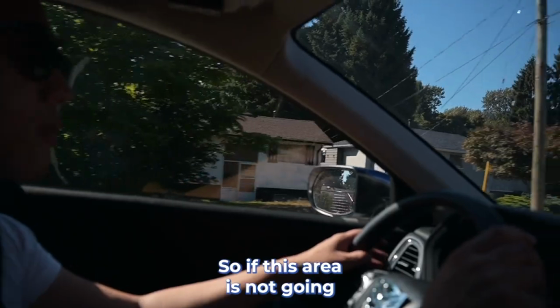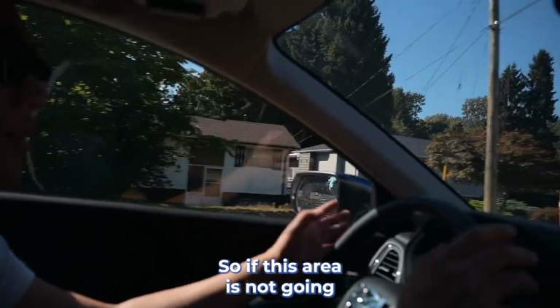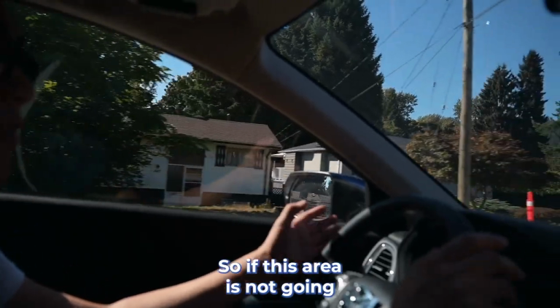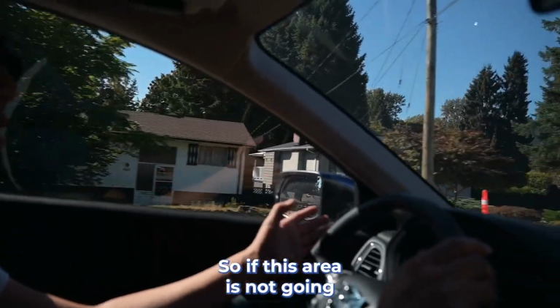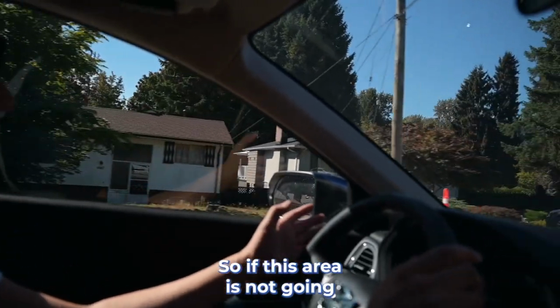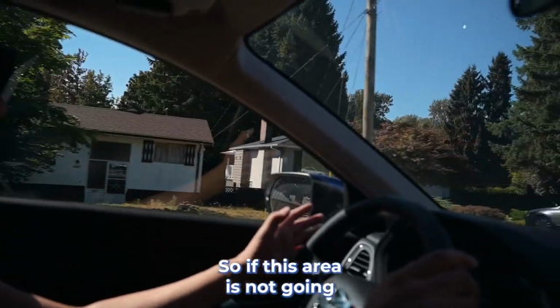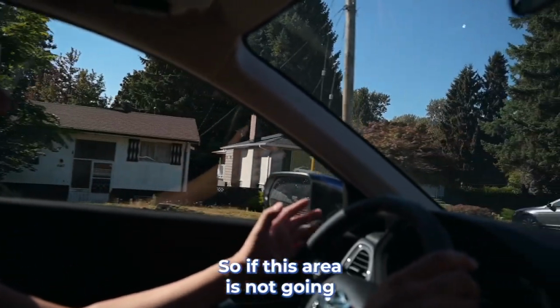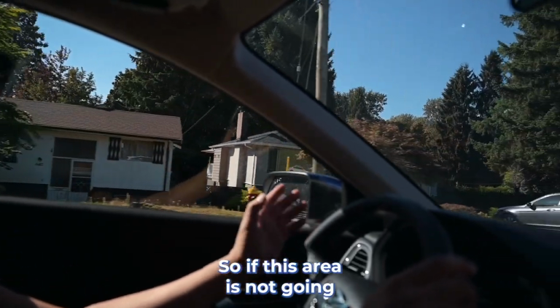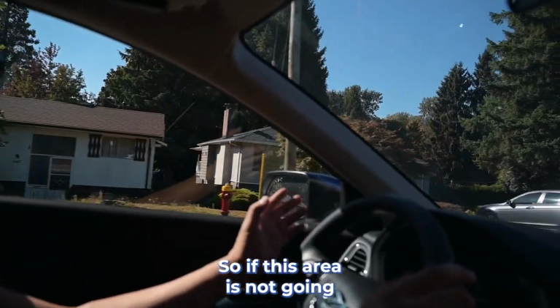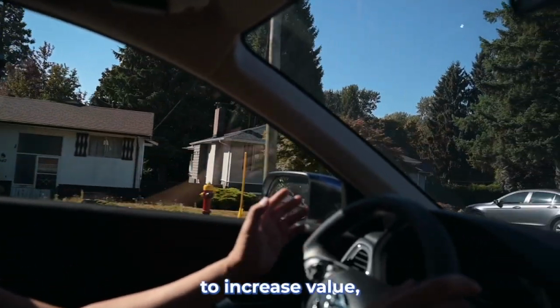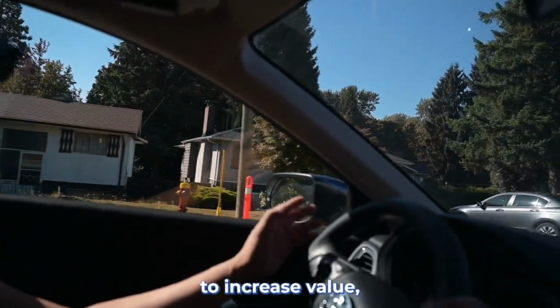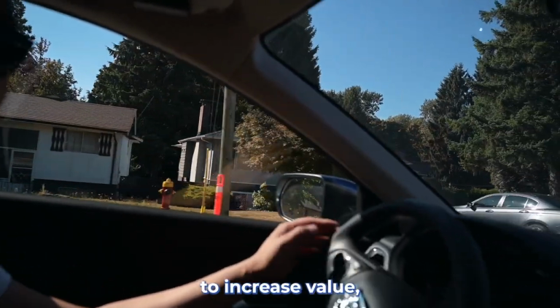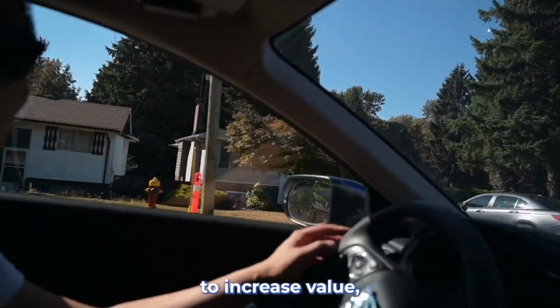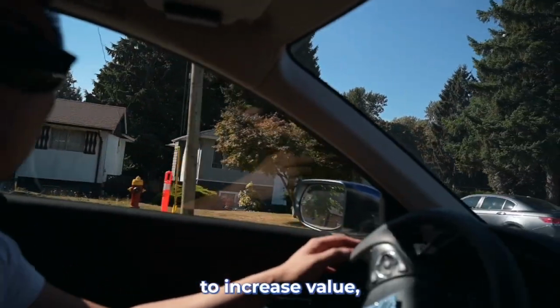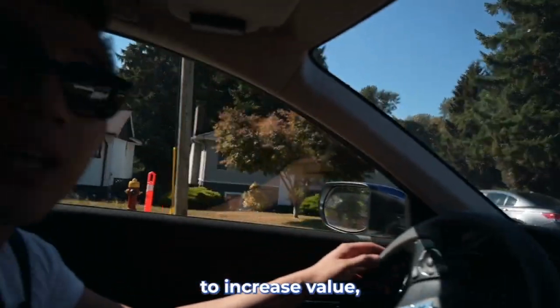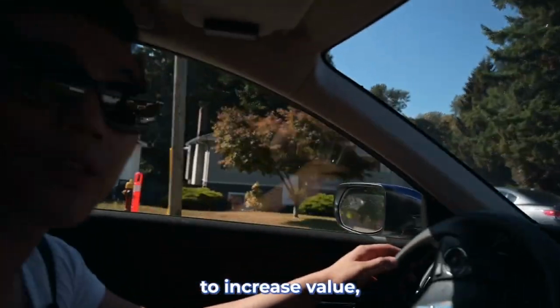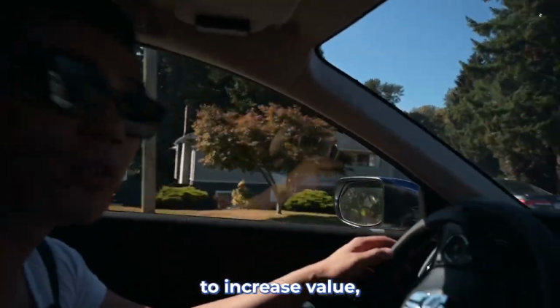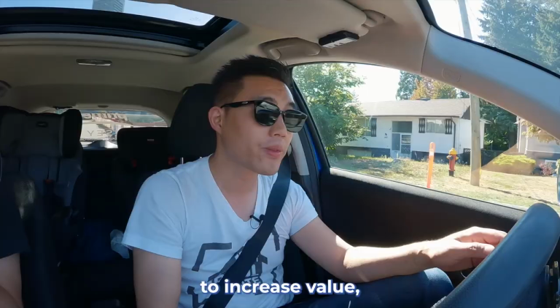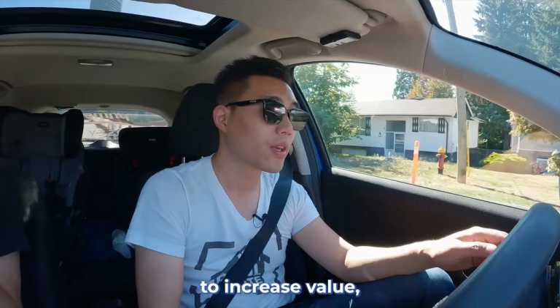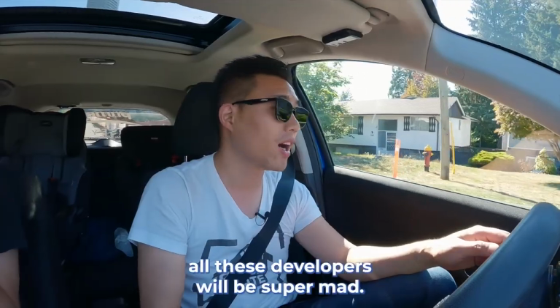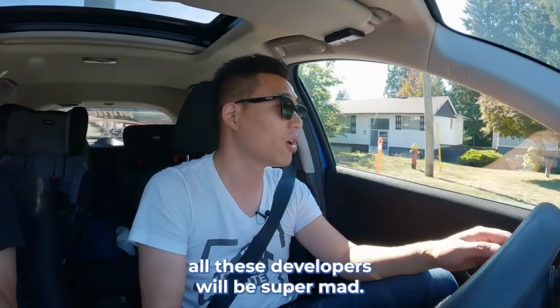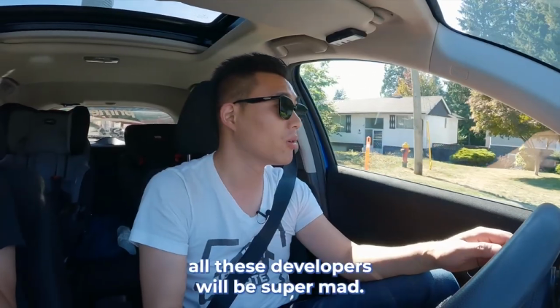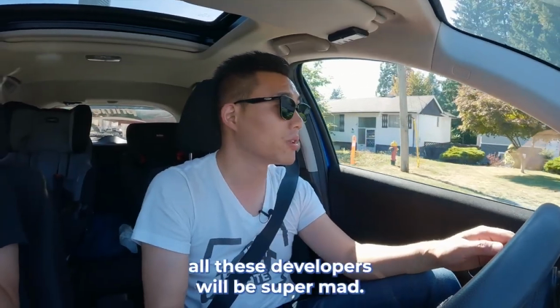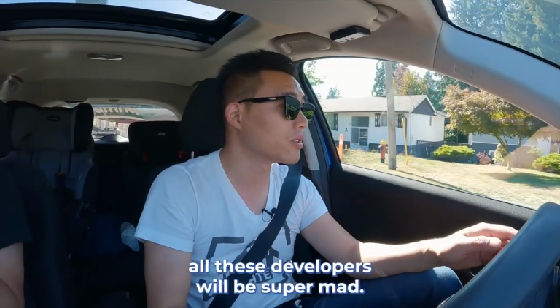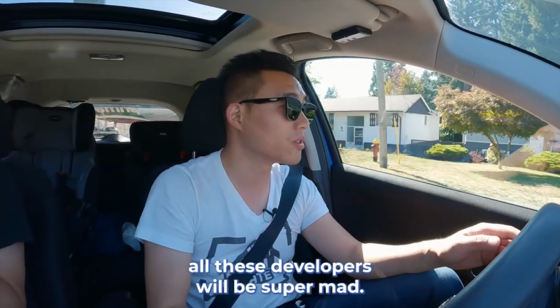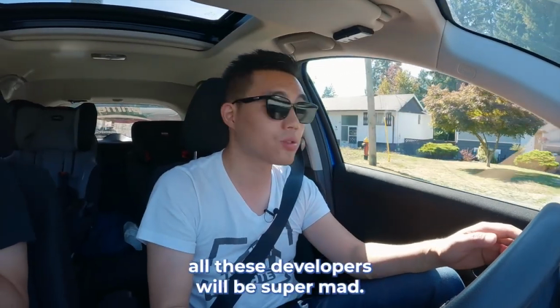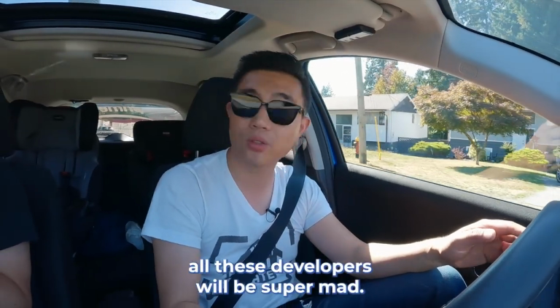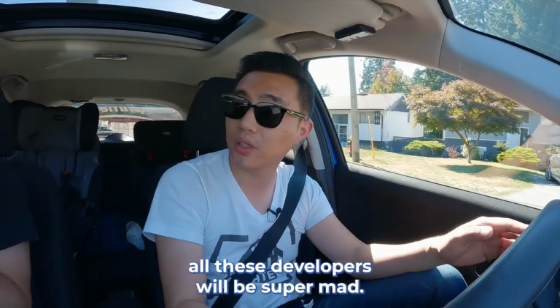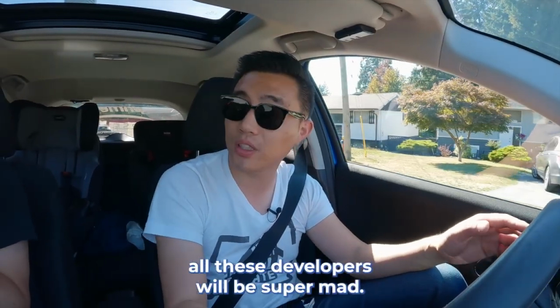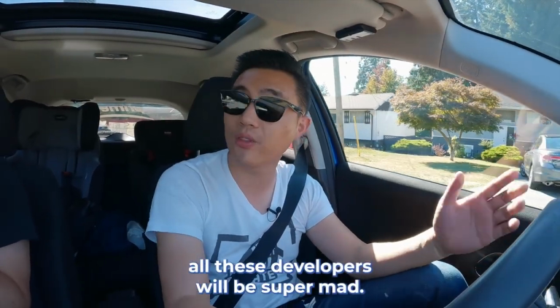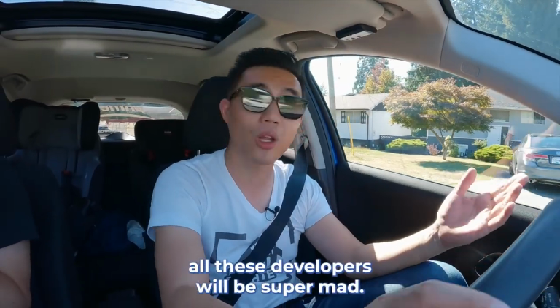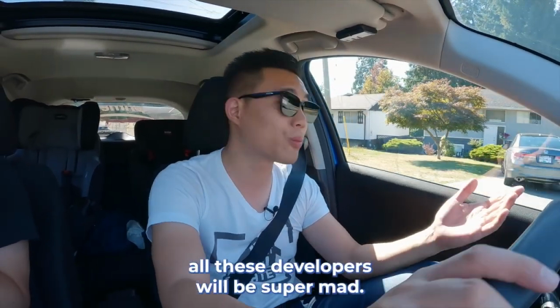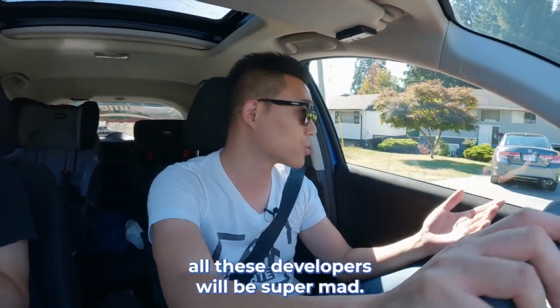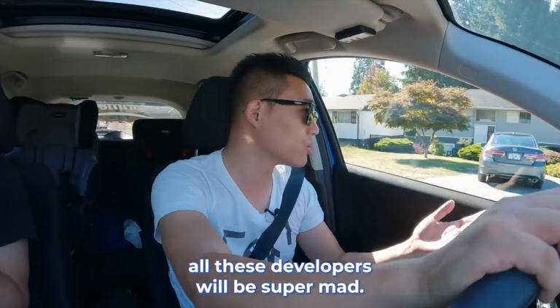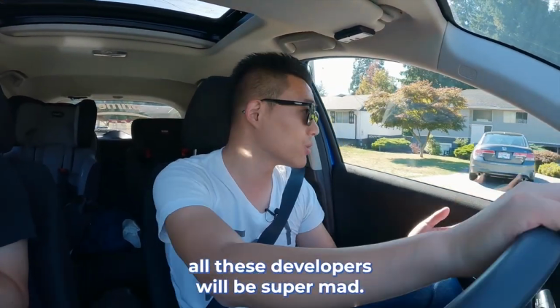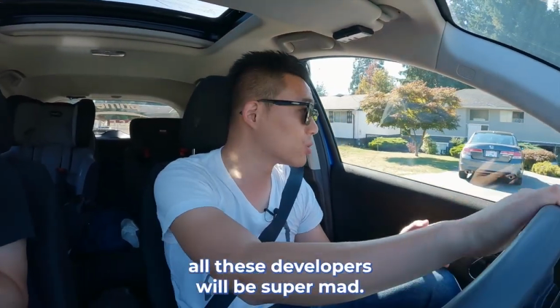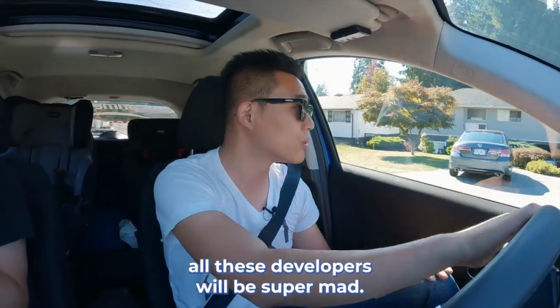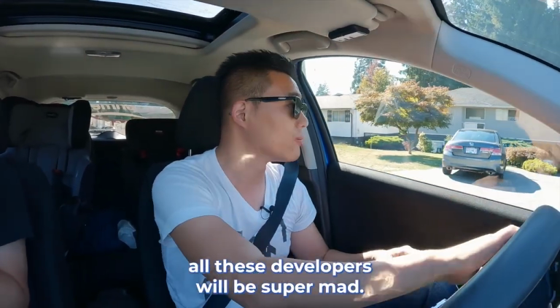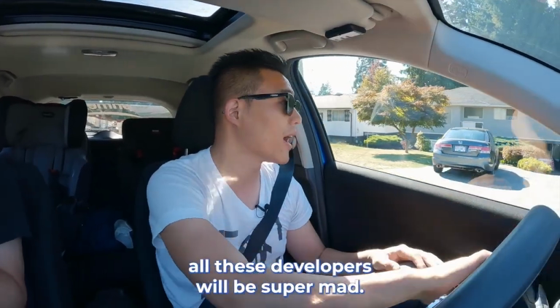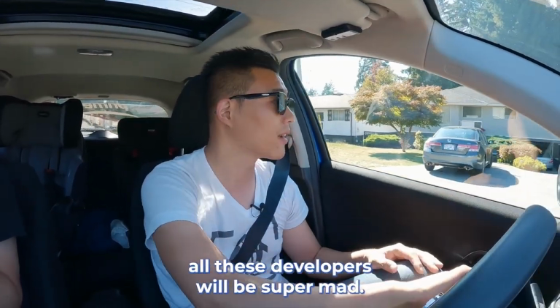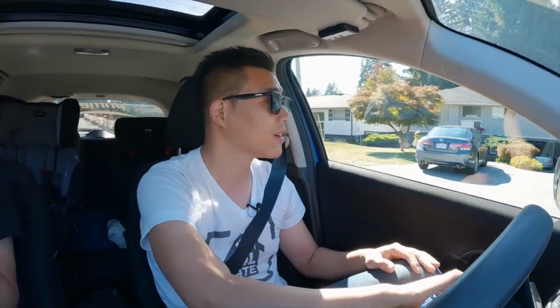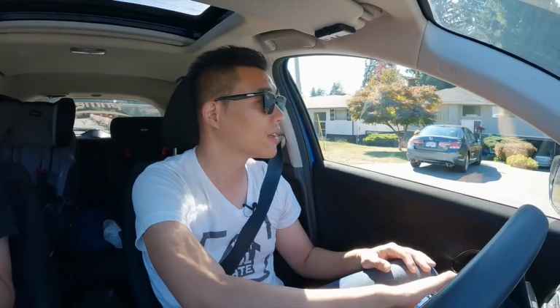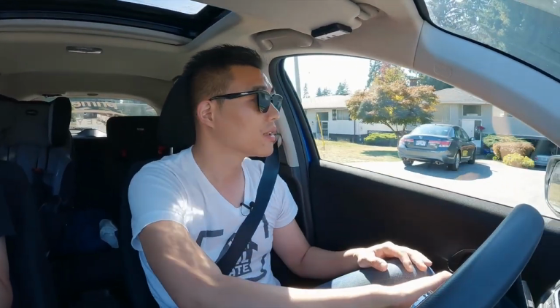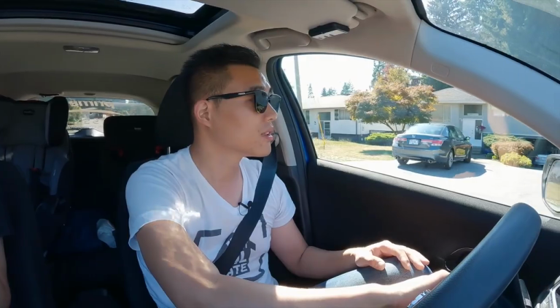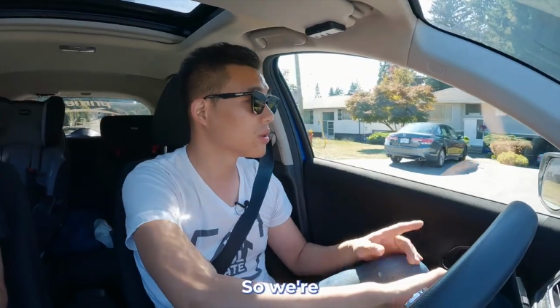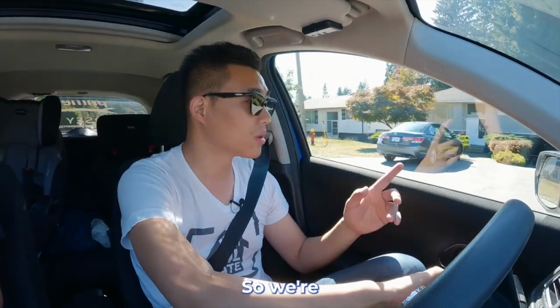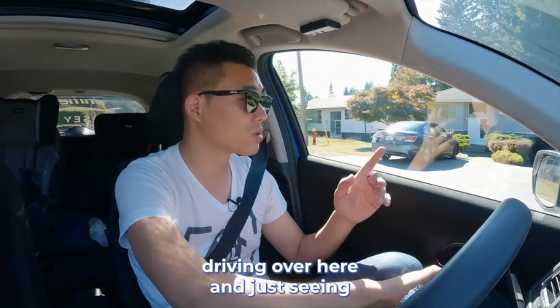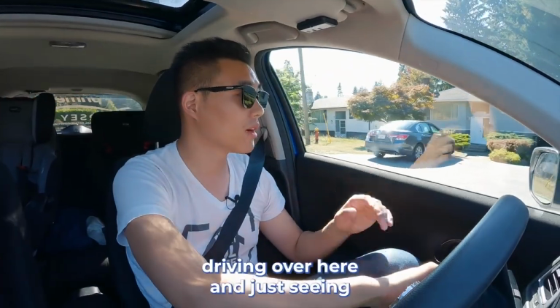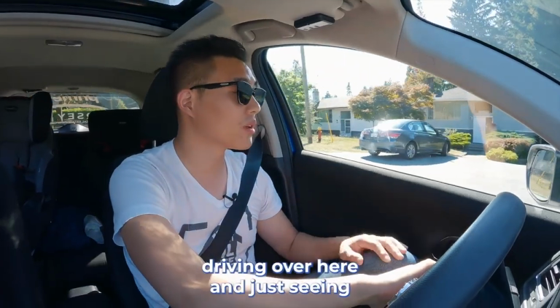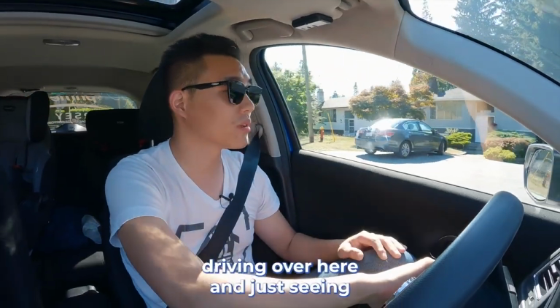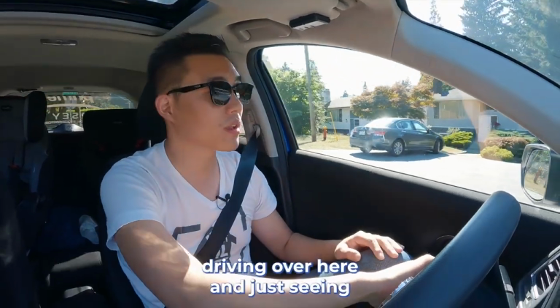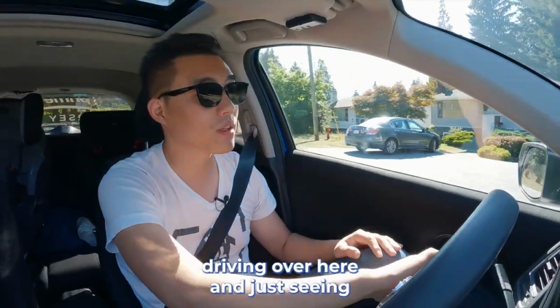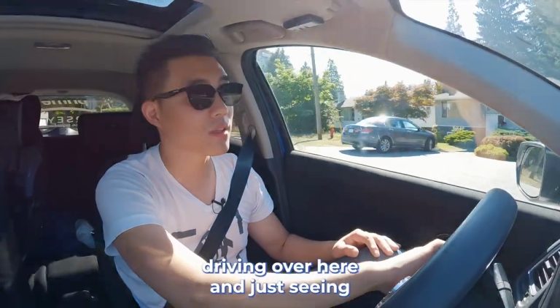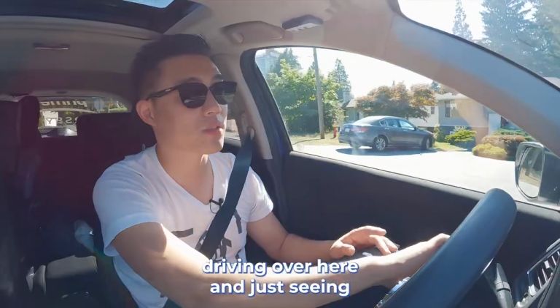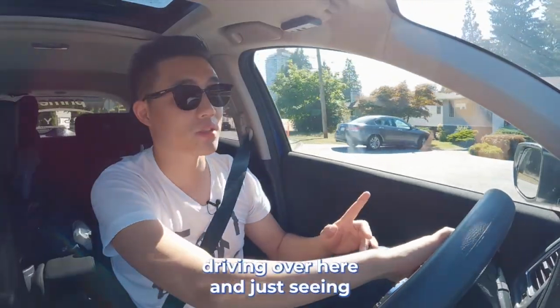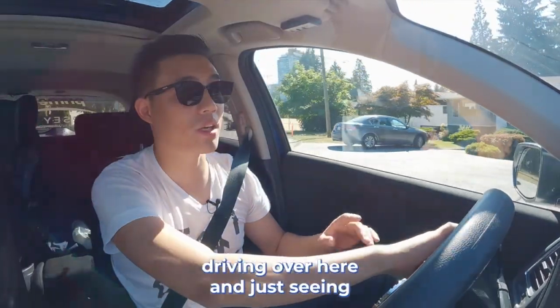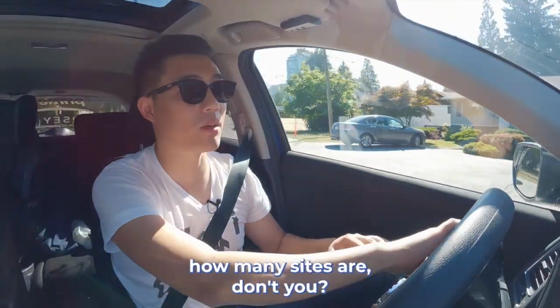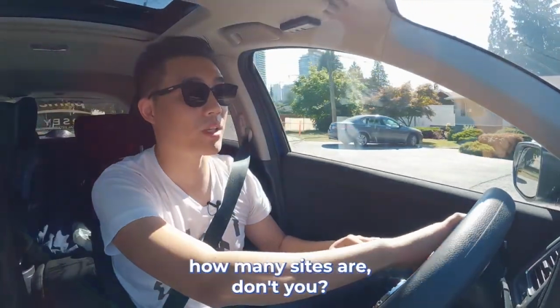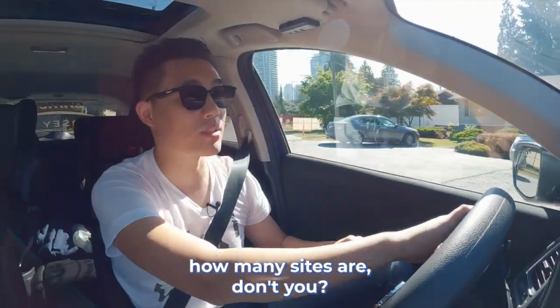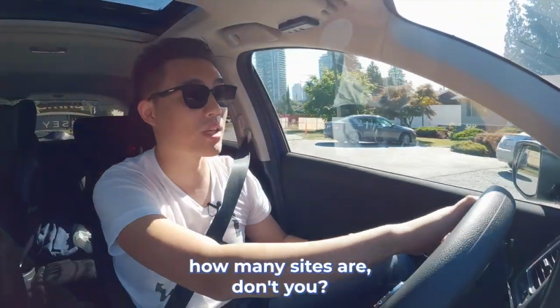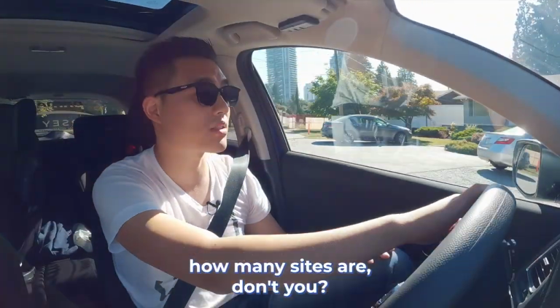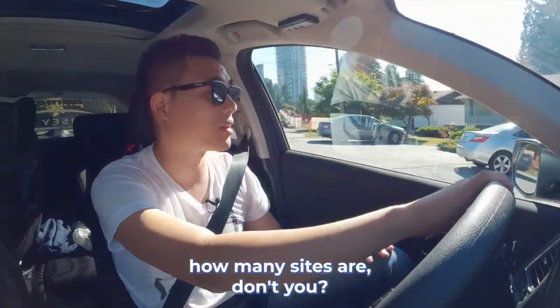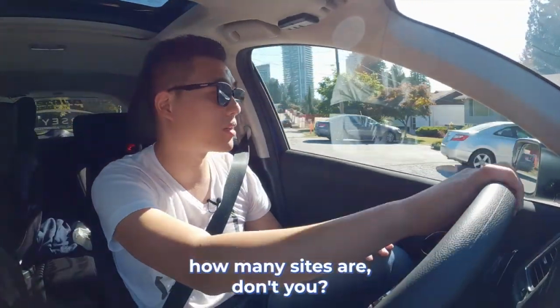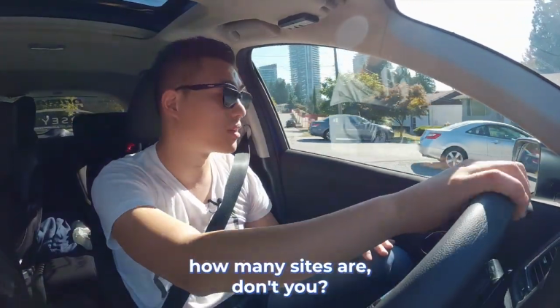So if this area is not going to increase in value, the developers would be super mad. We're driving over here just to see how many sites there are.